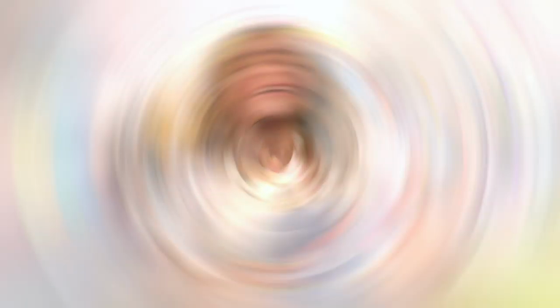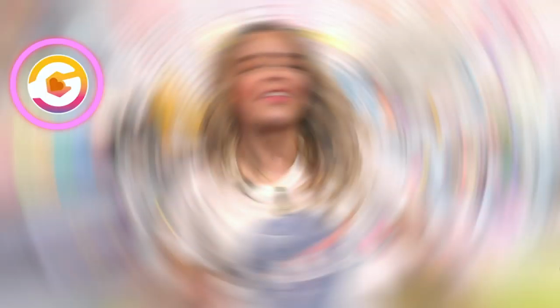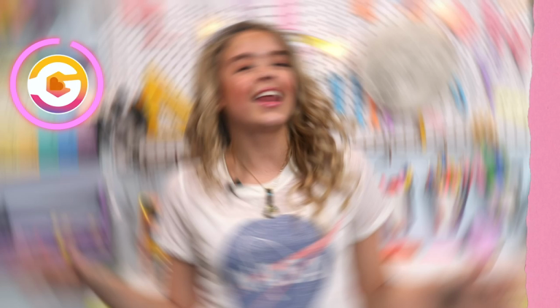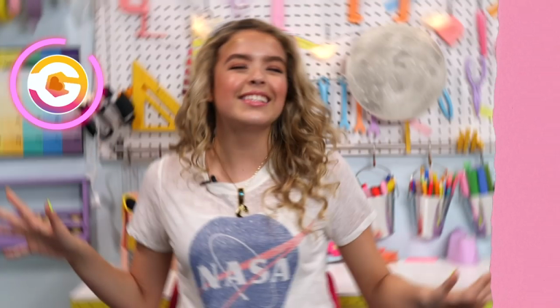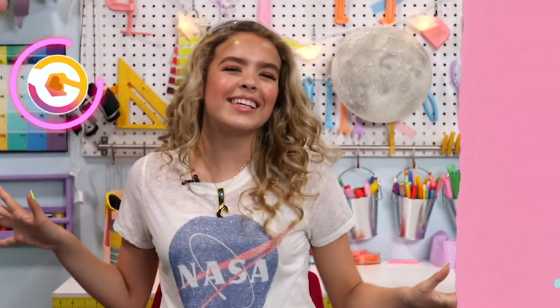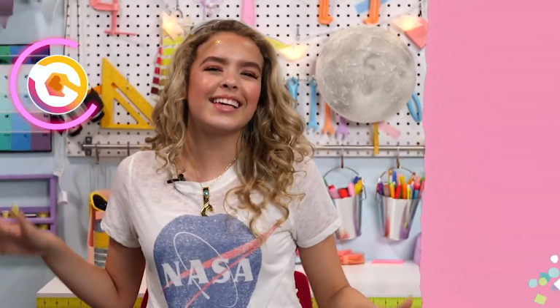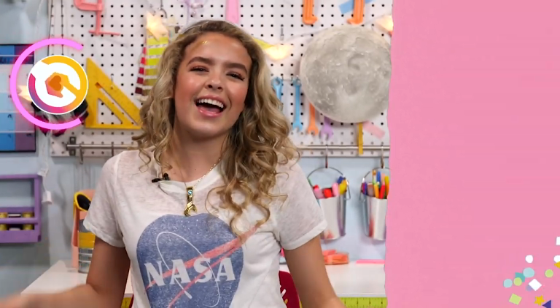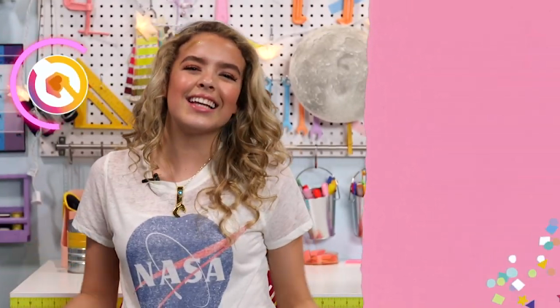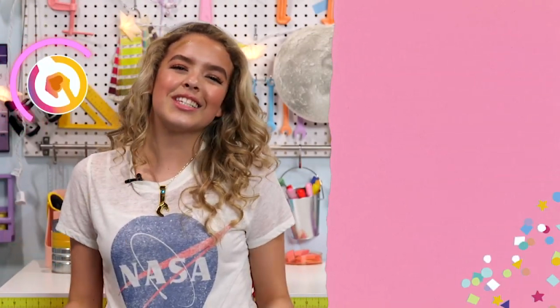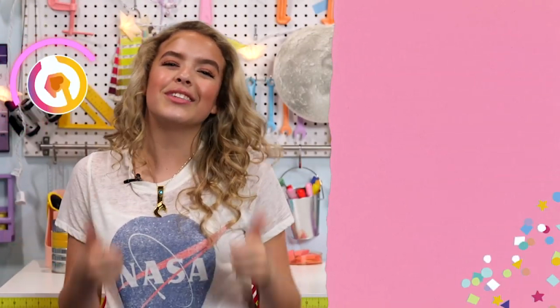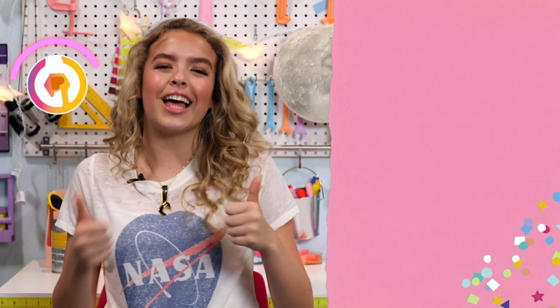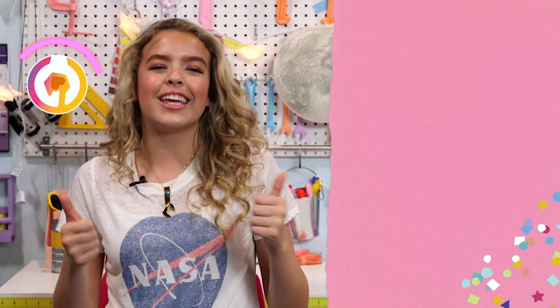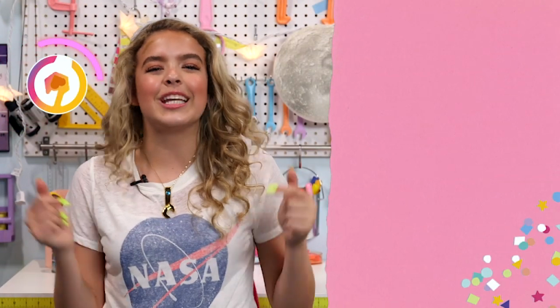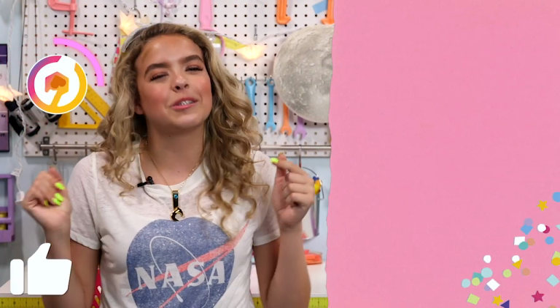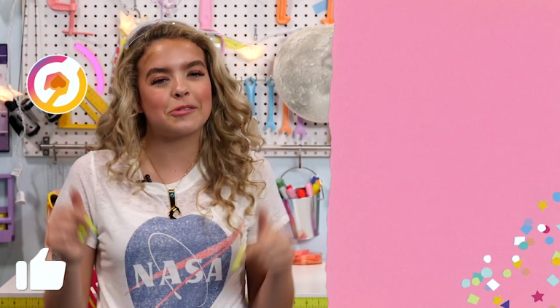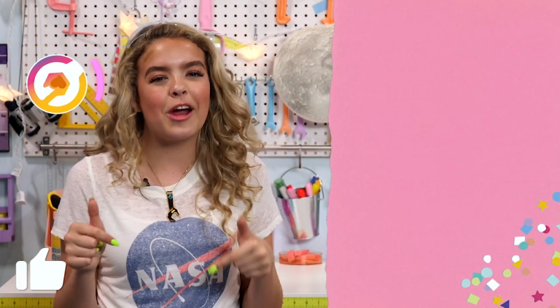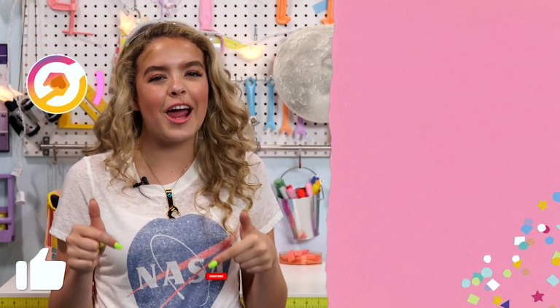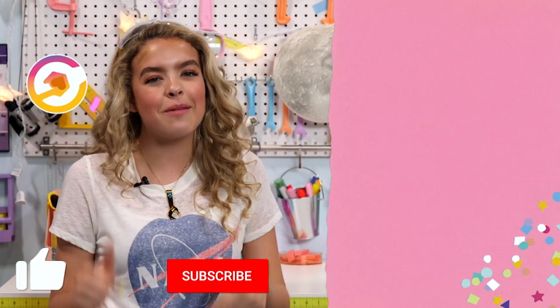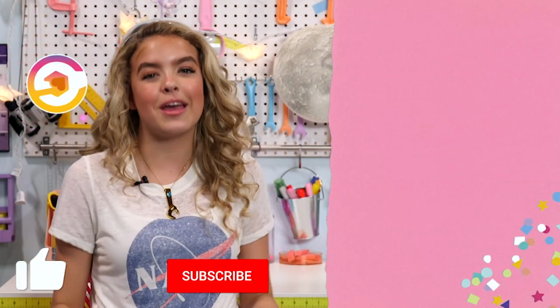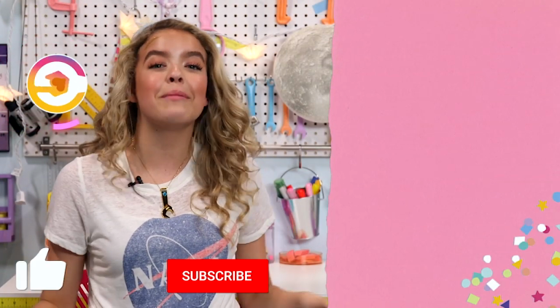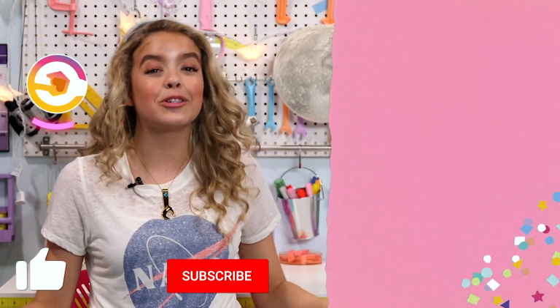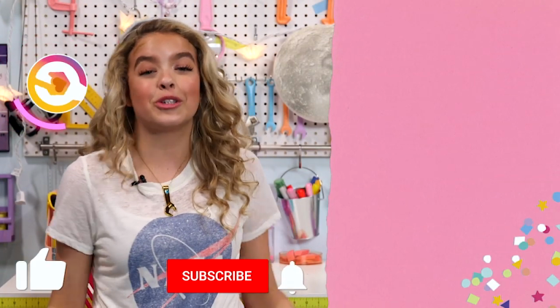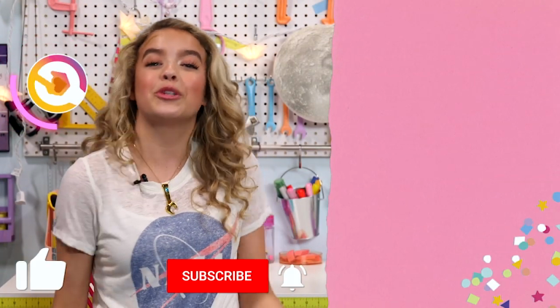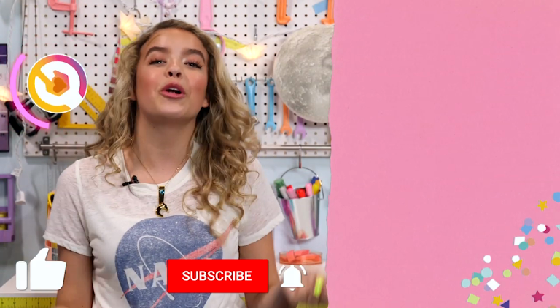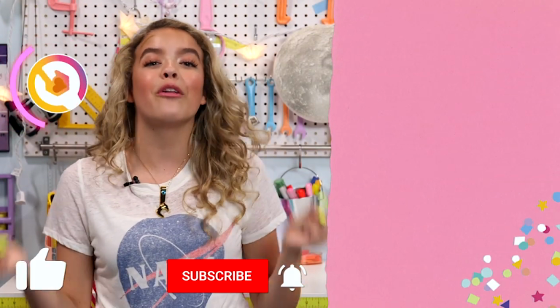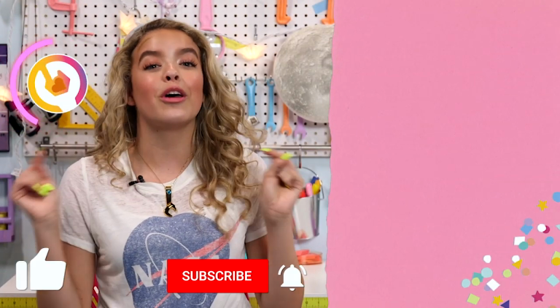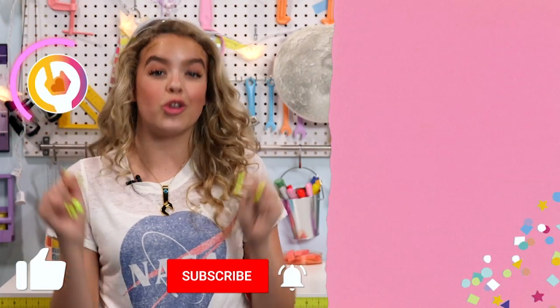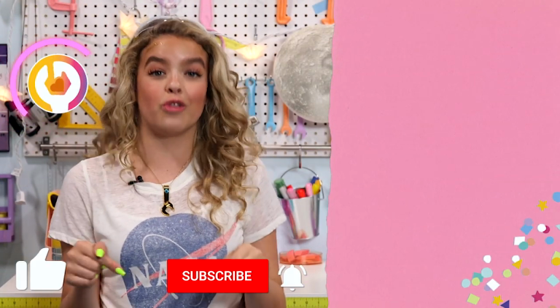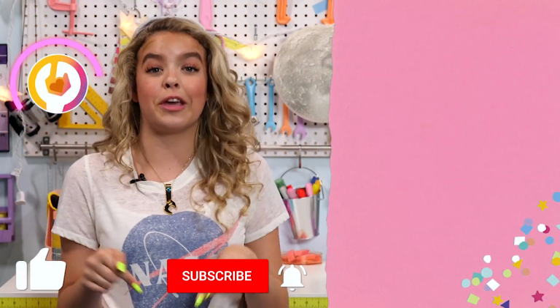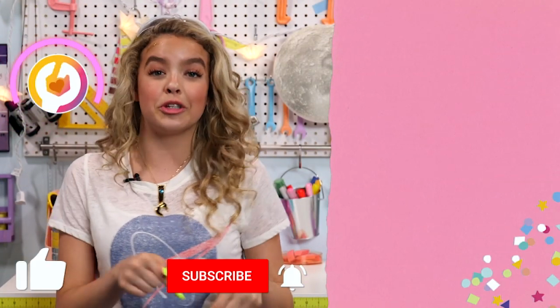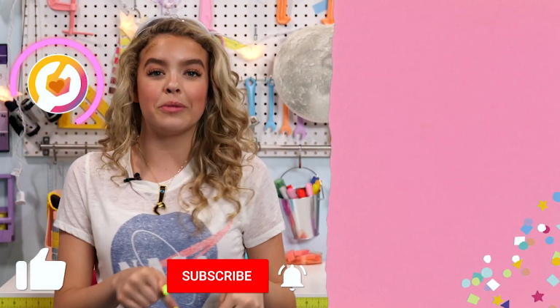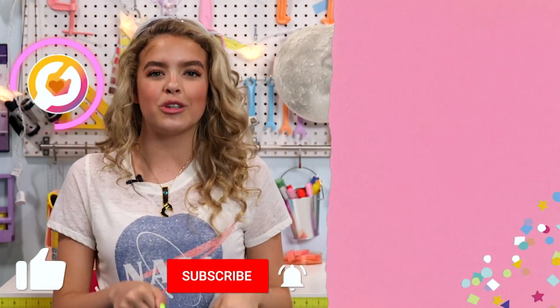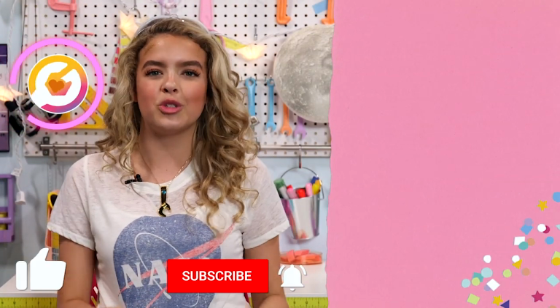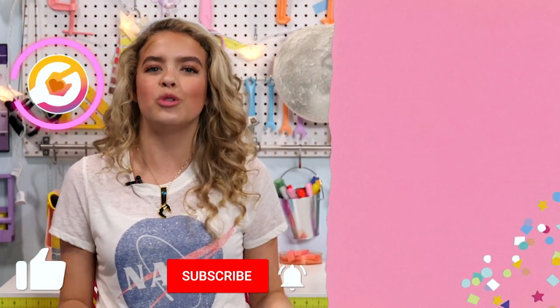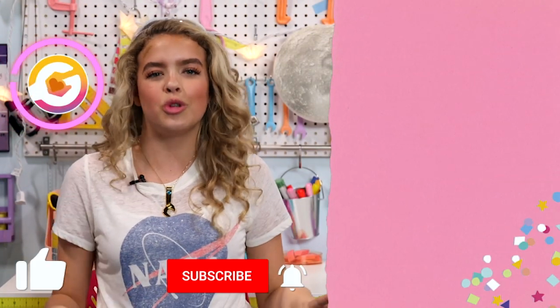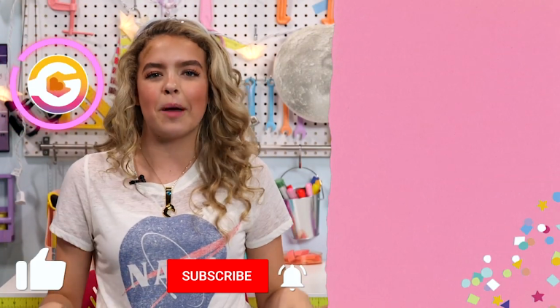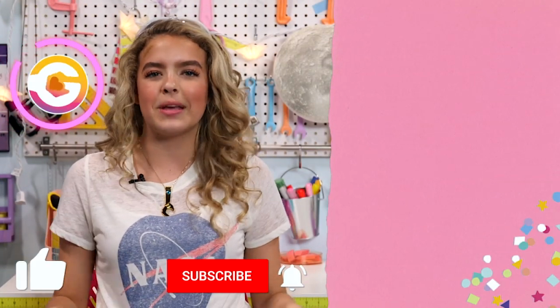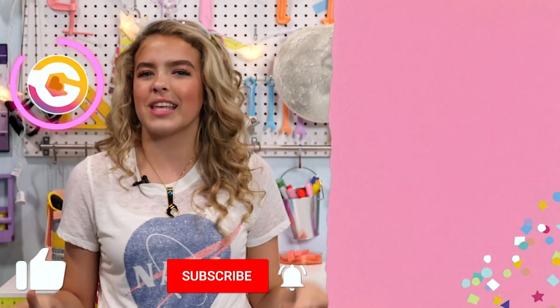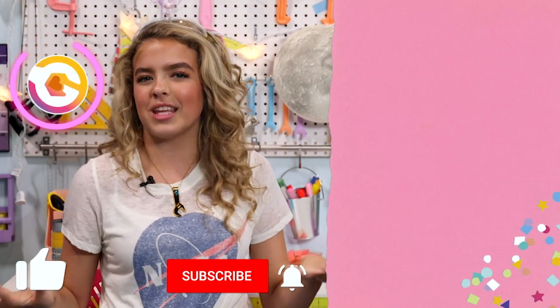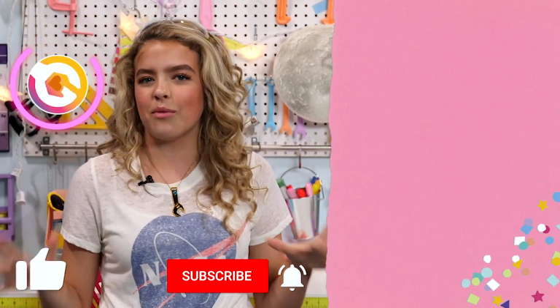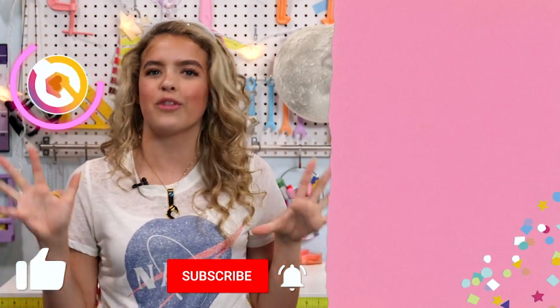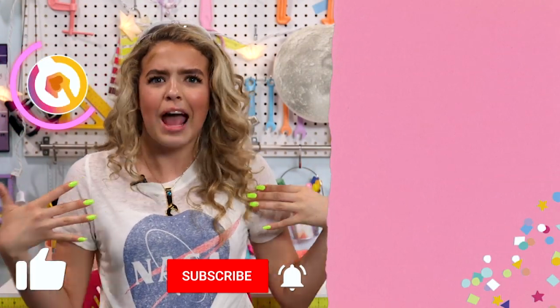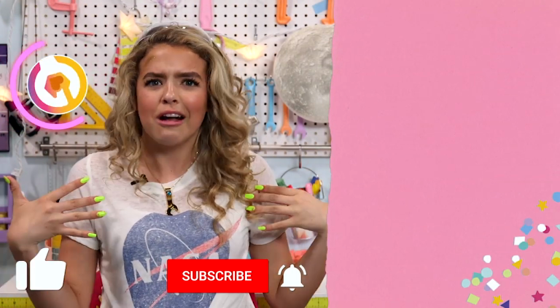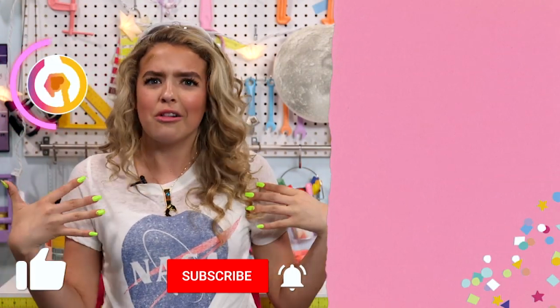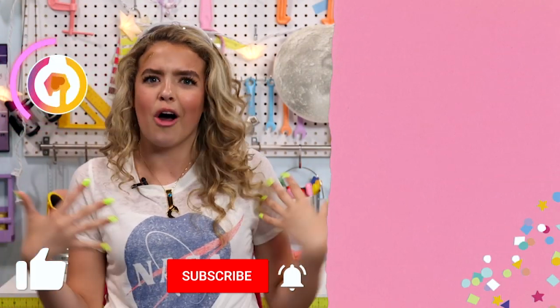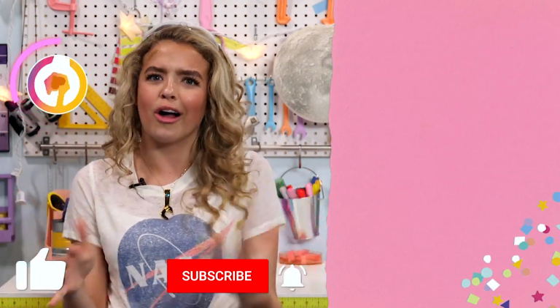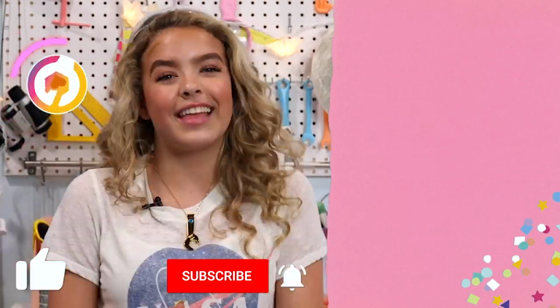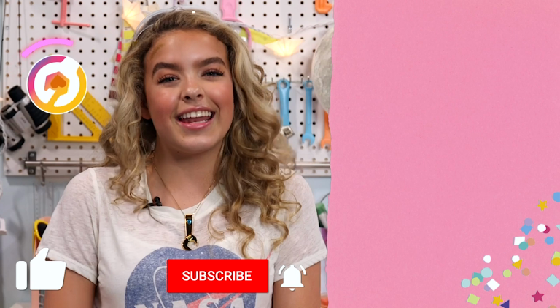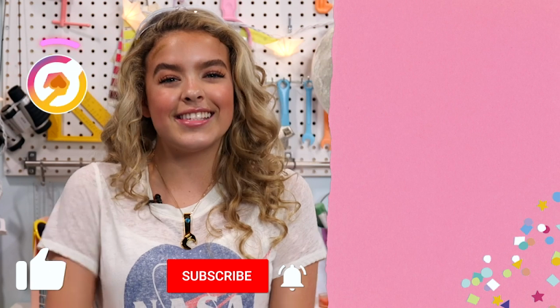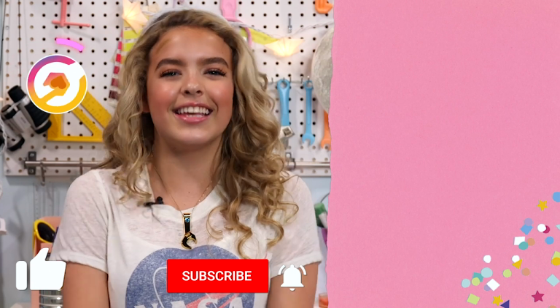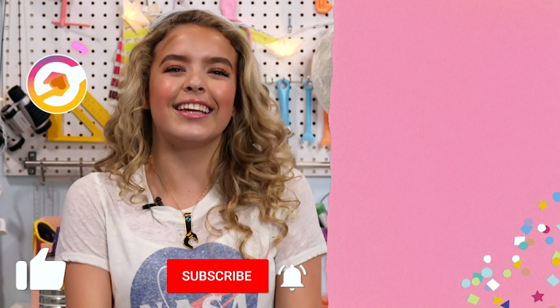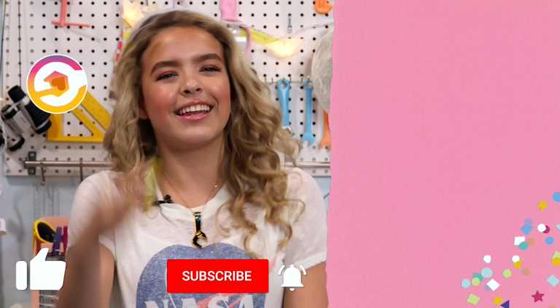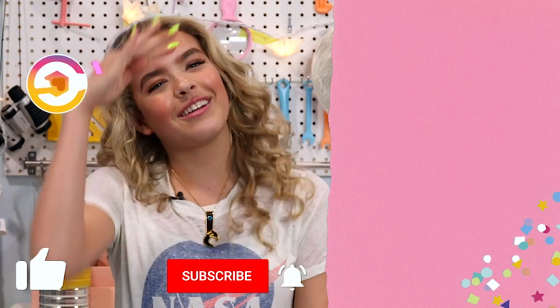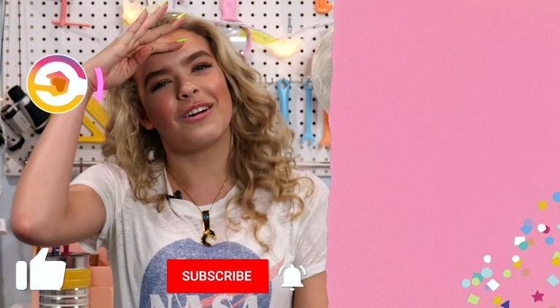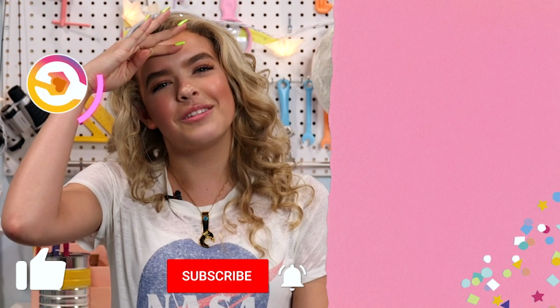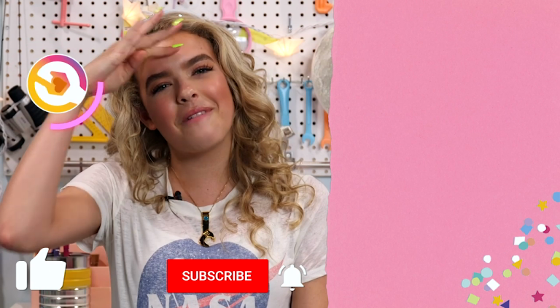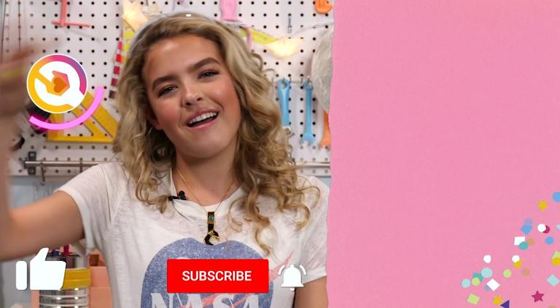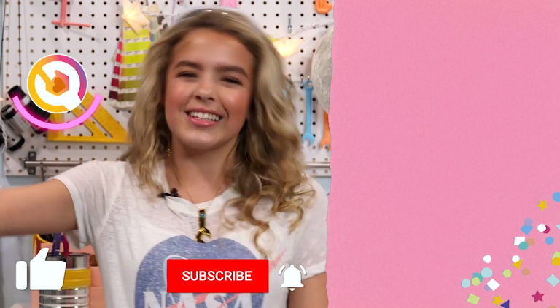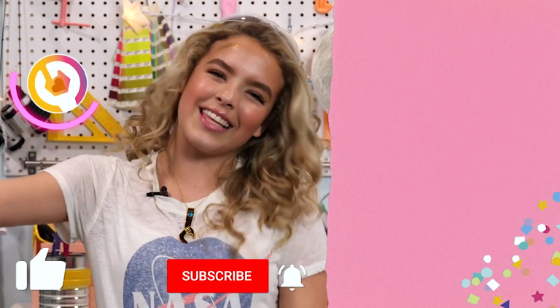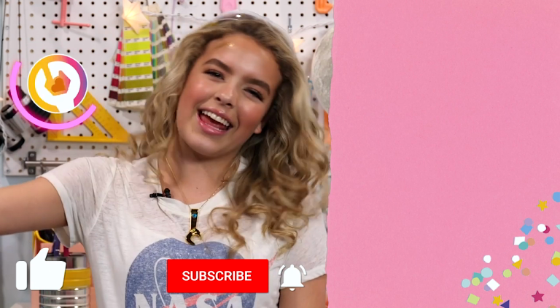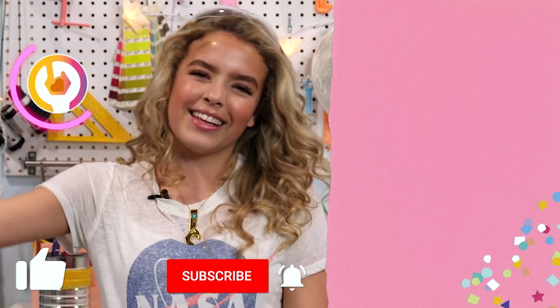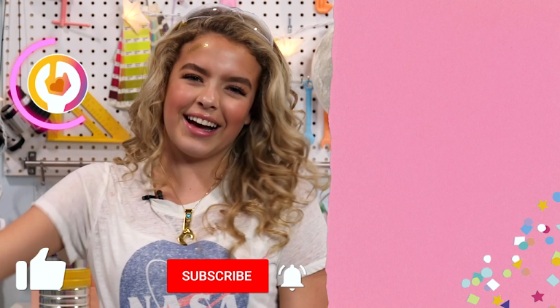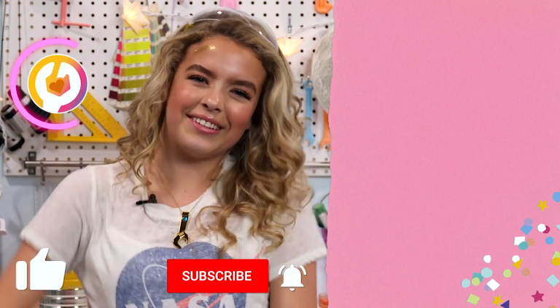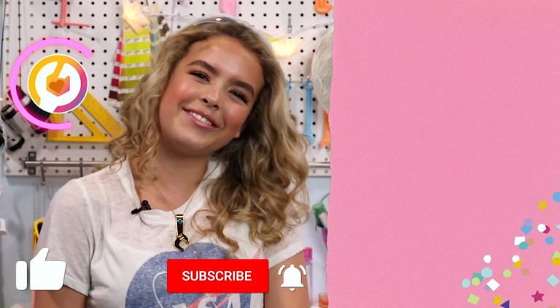That is it, guys! Leave a like and subscribe, and make sure you turn on the notification bell so you do not miss any more hacks. GoldieBlog signing off!